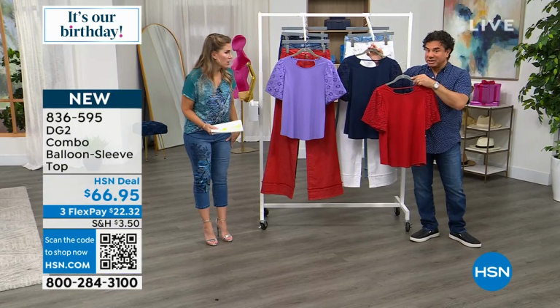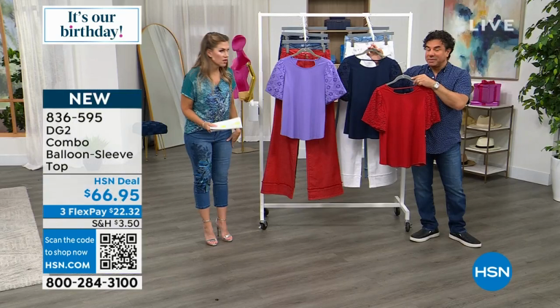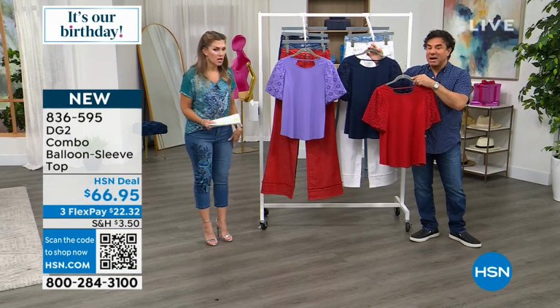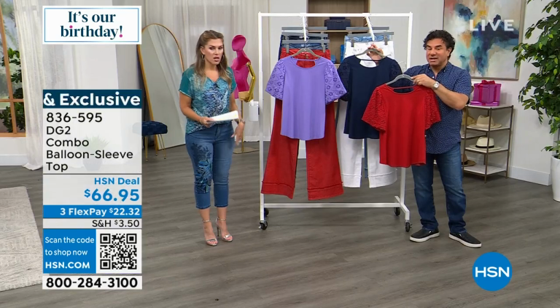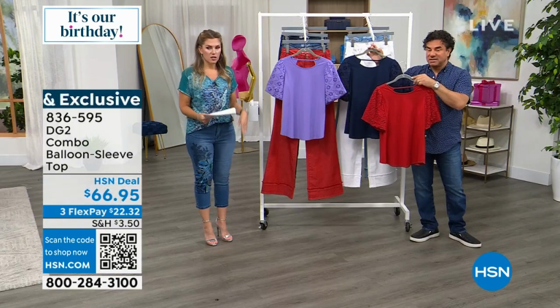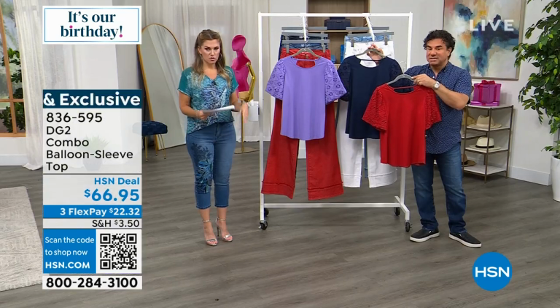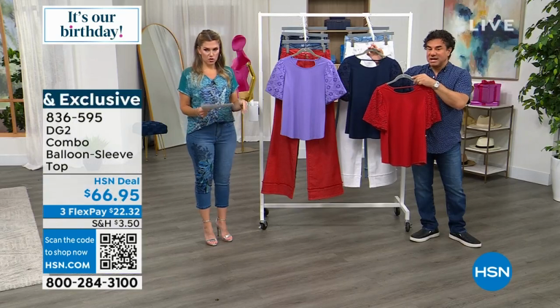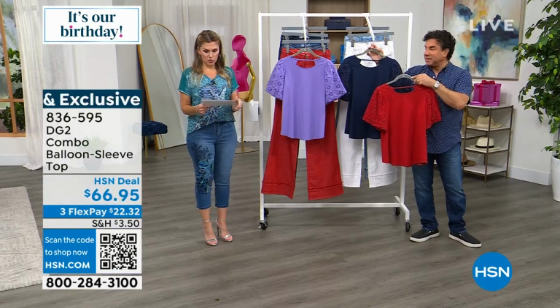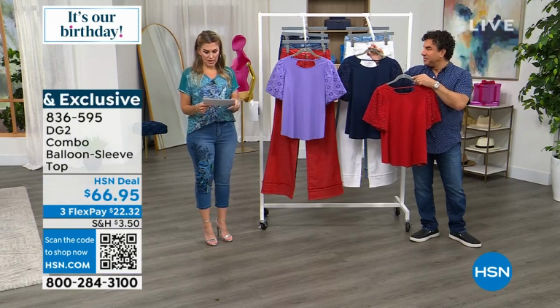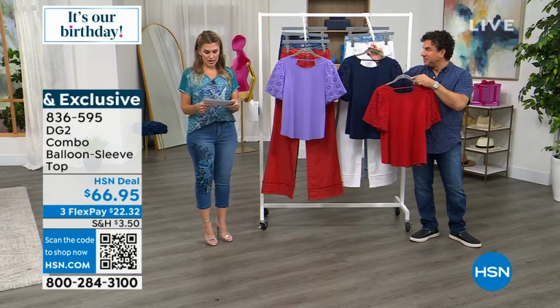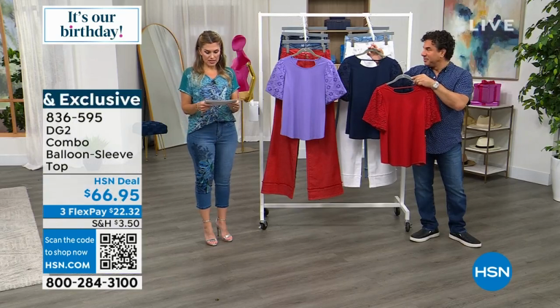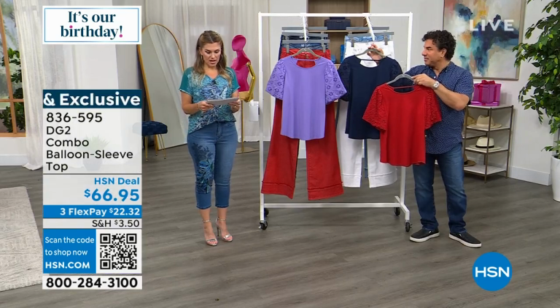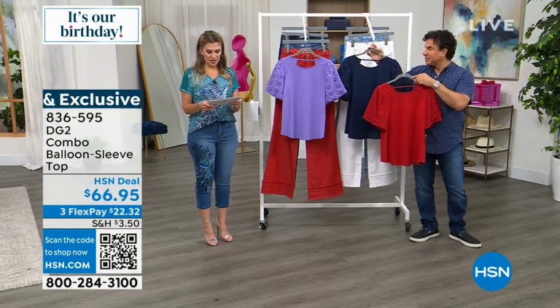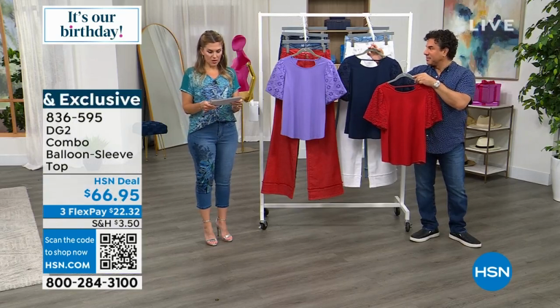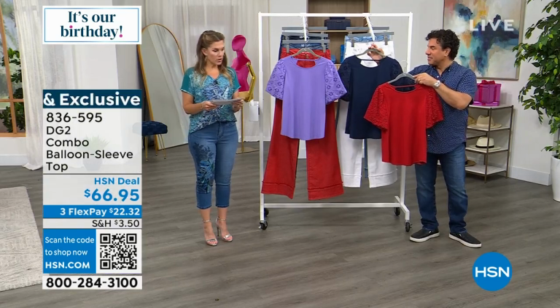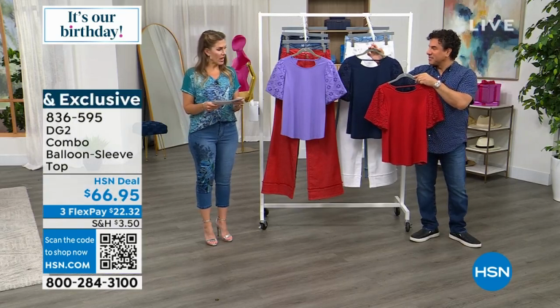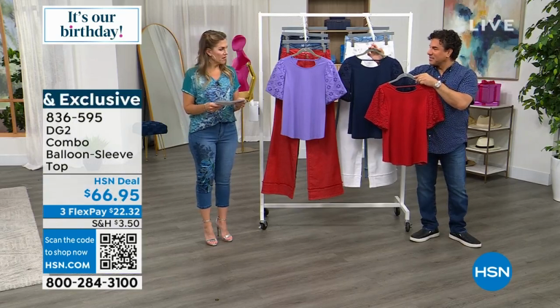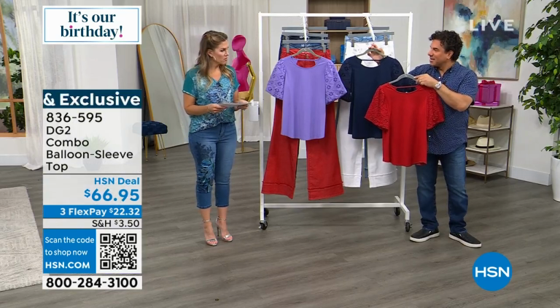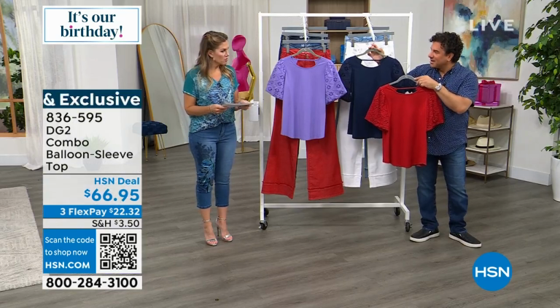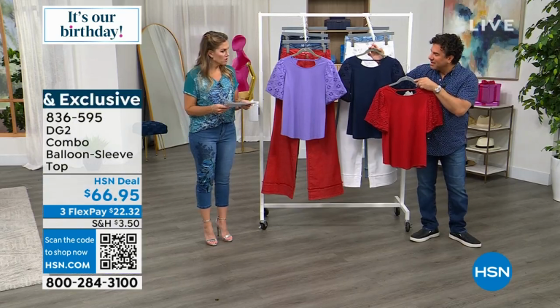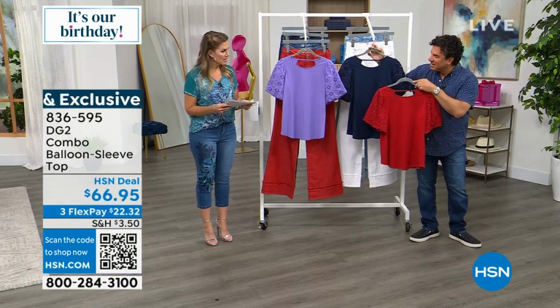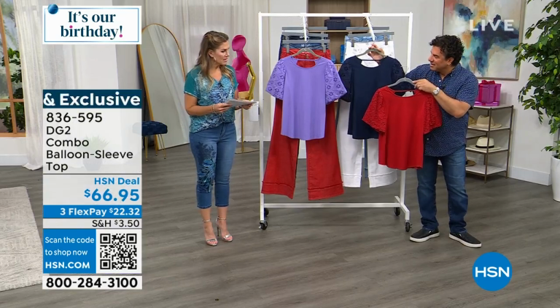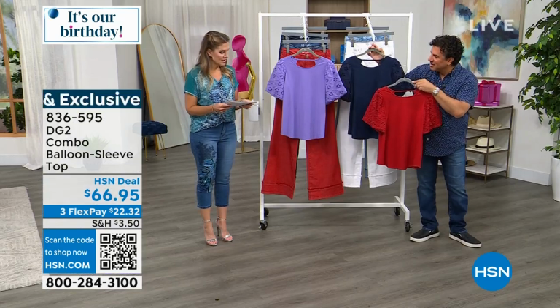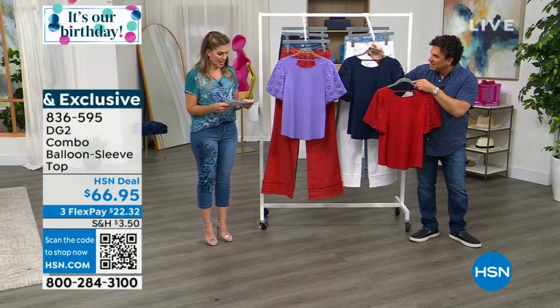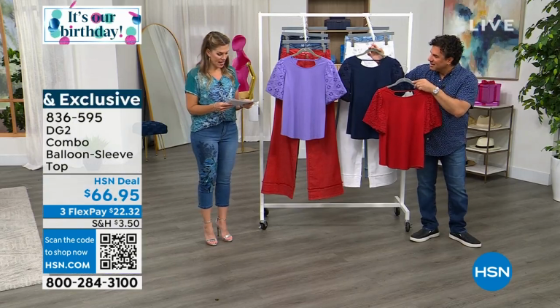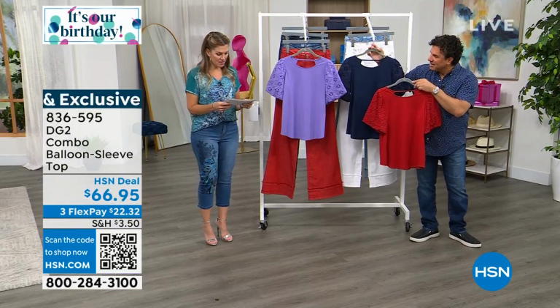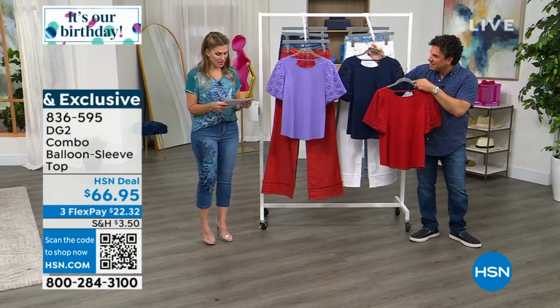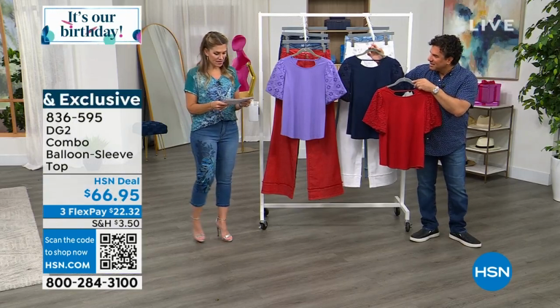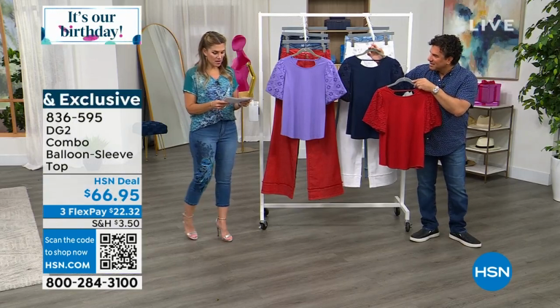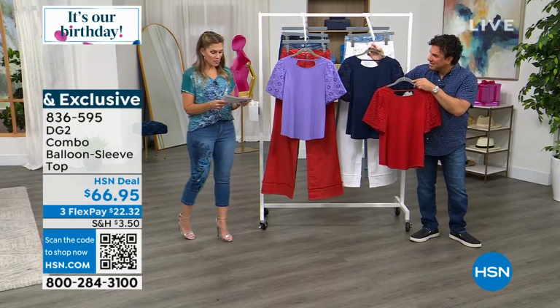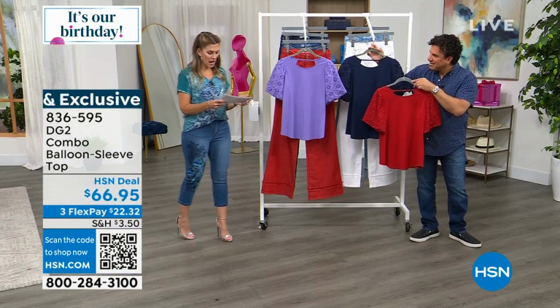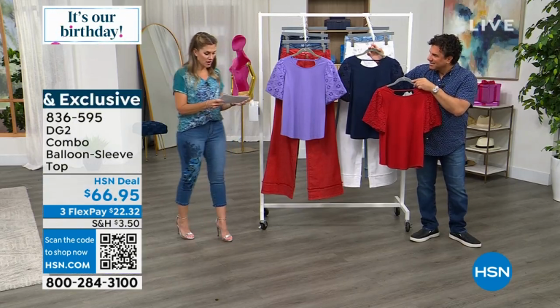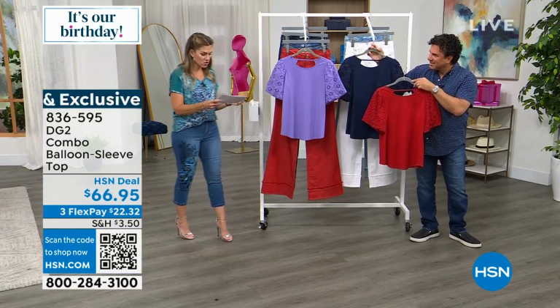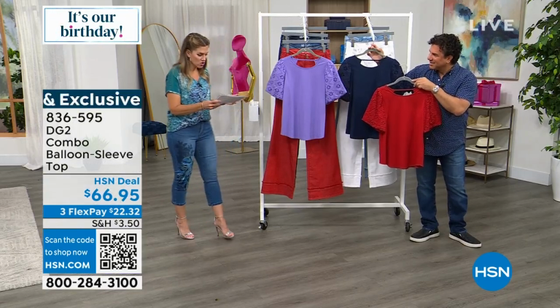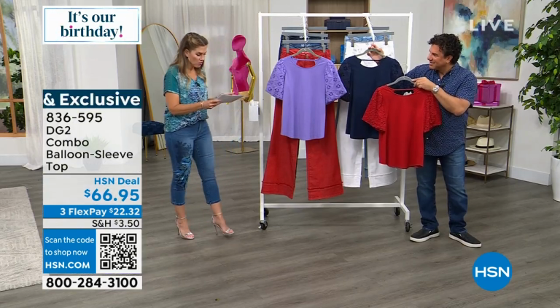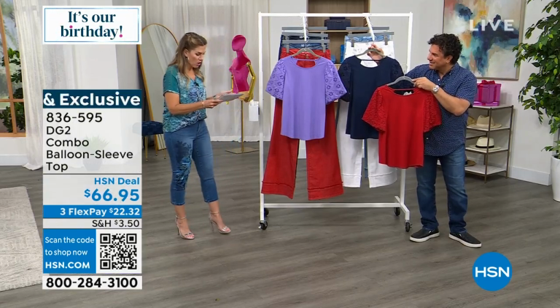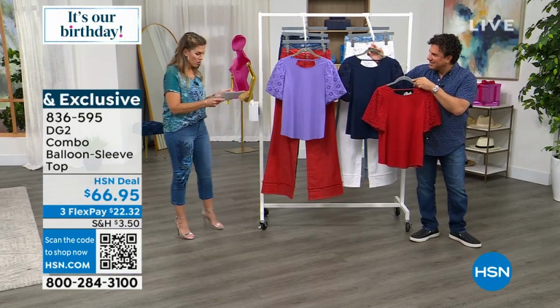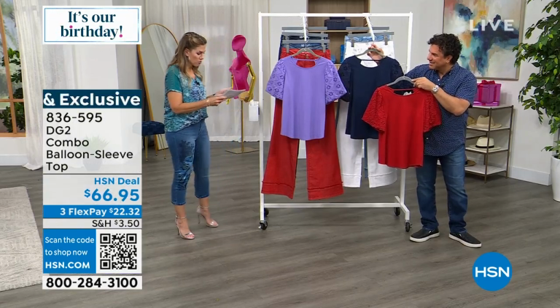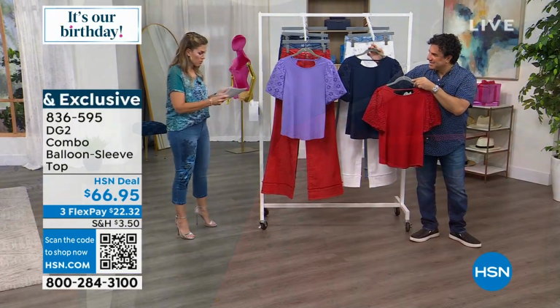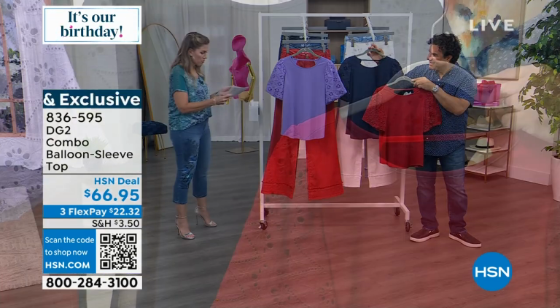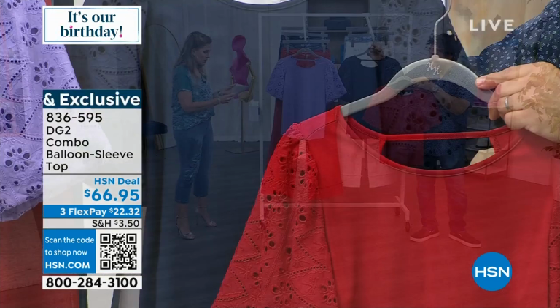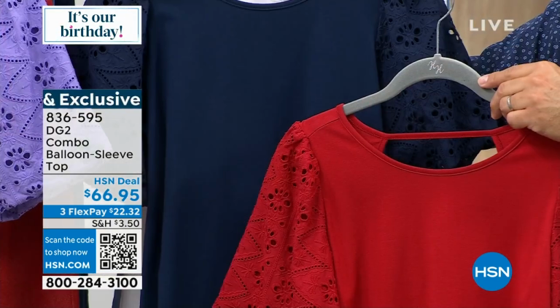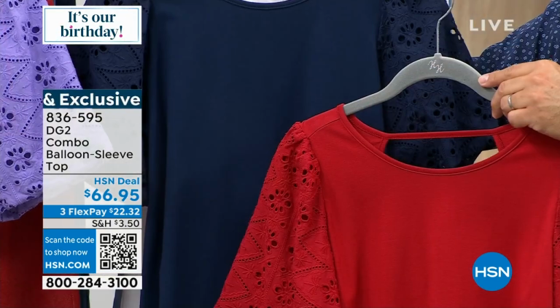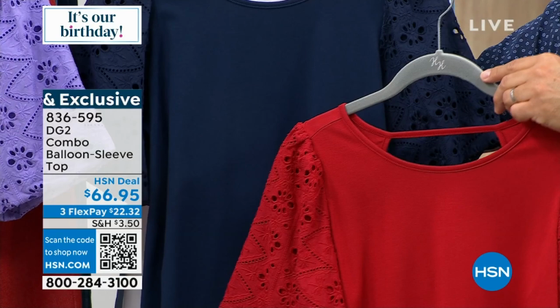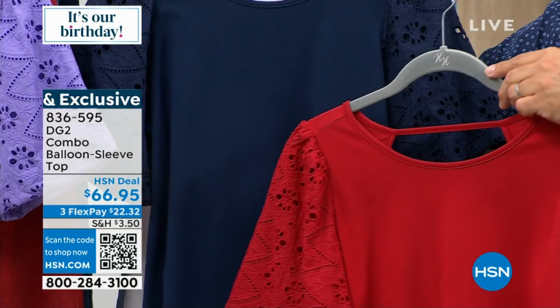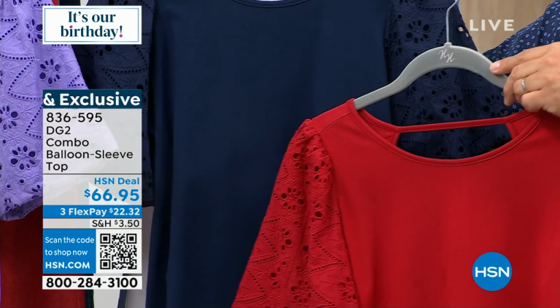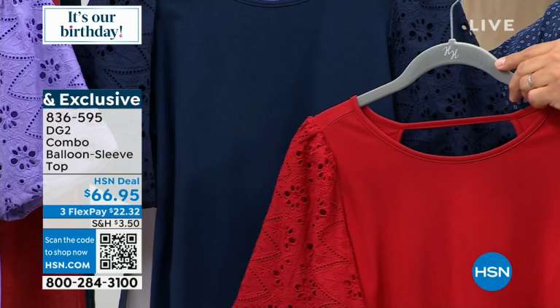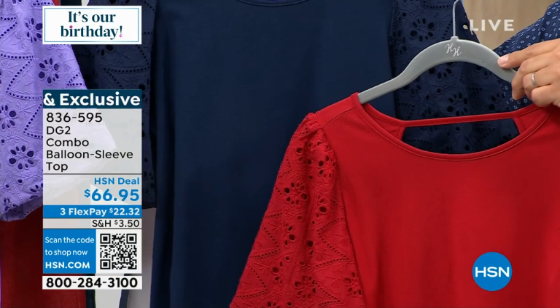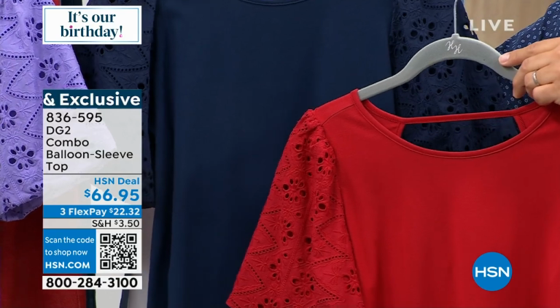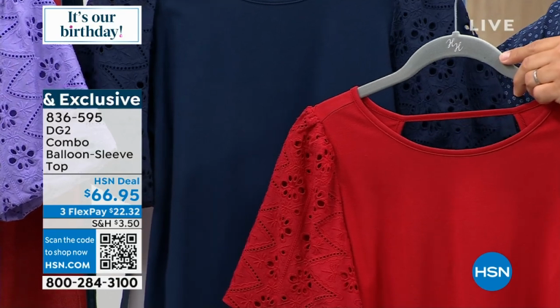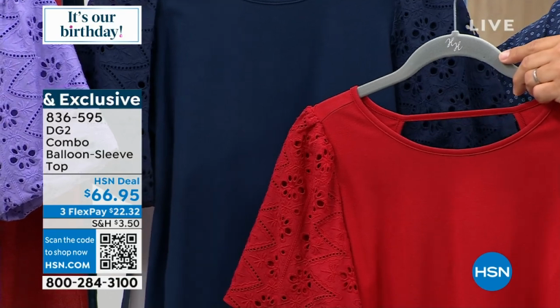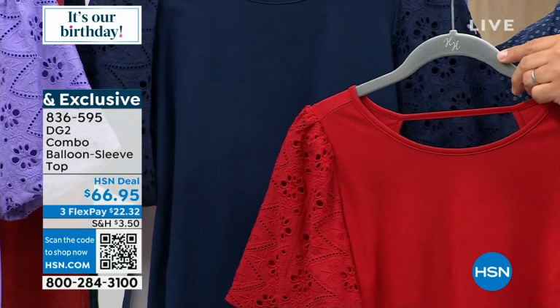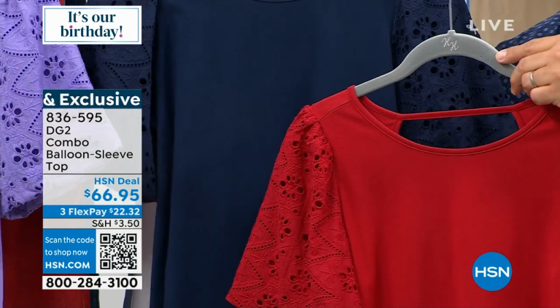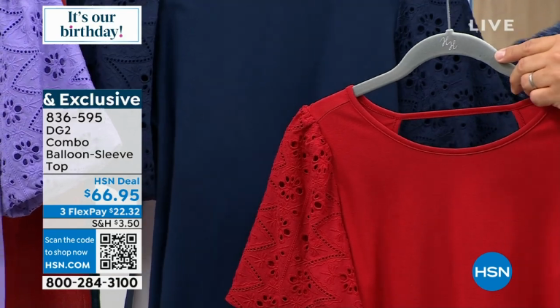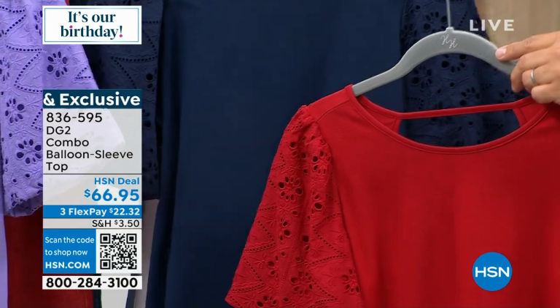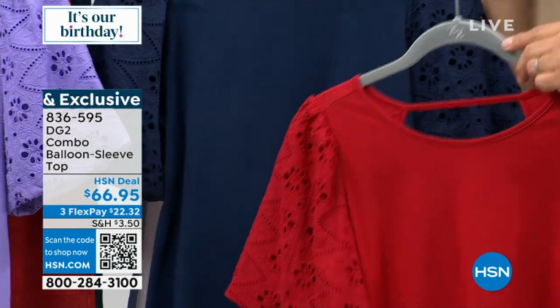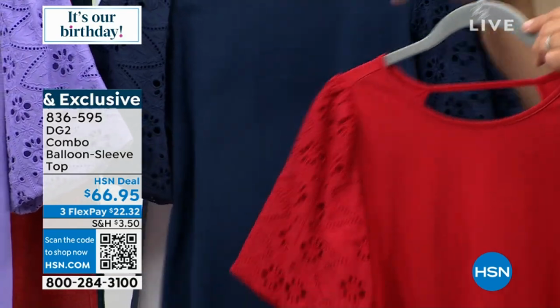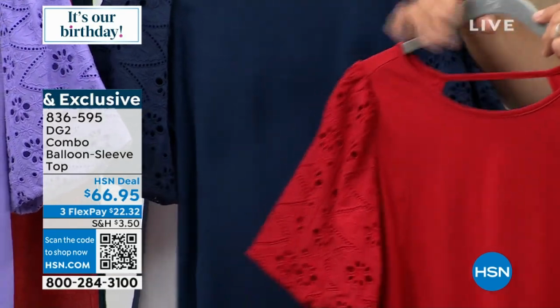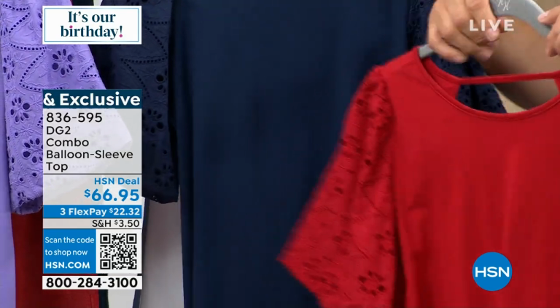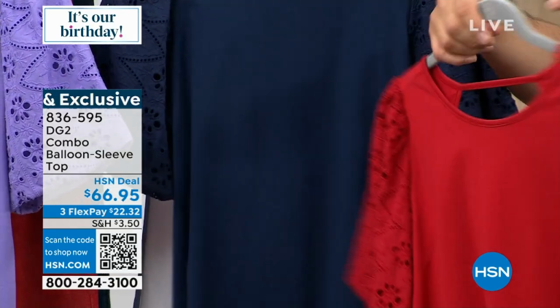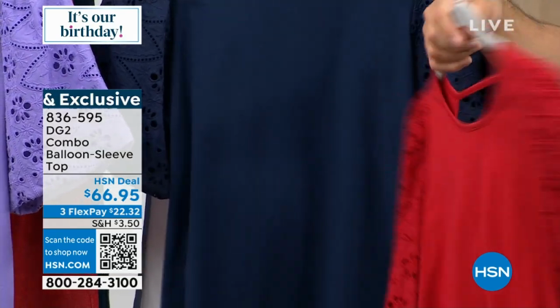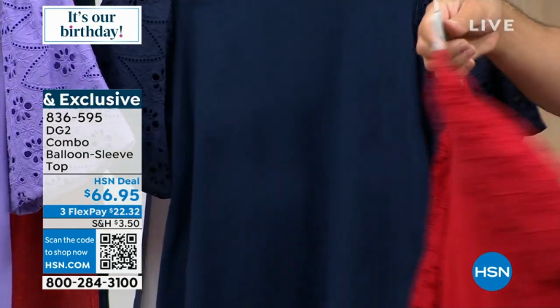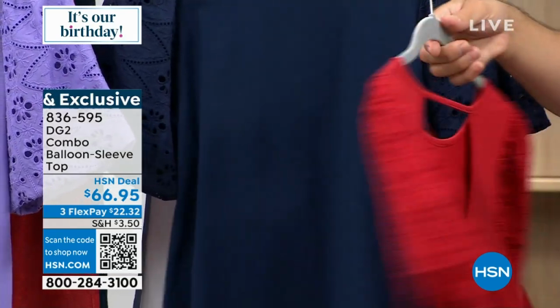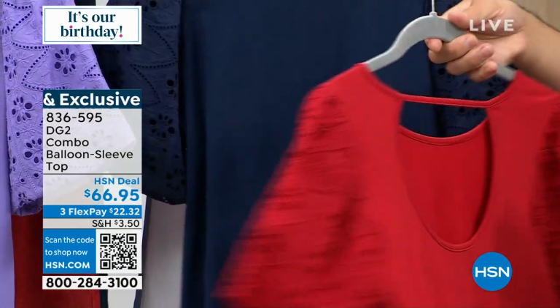We also have it in the tomato red, which pairs perfectly back to the jeans and the denim as well. And then we have it for you in navy. These come in extra small through 3X.